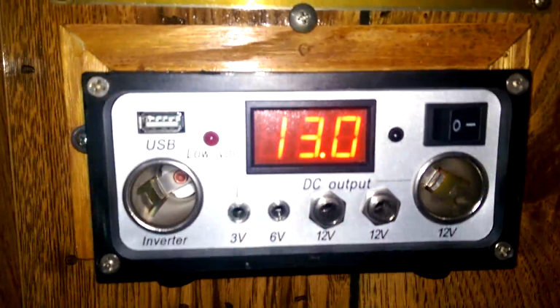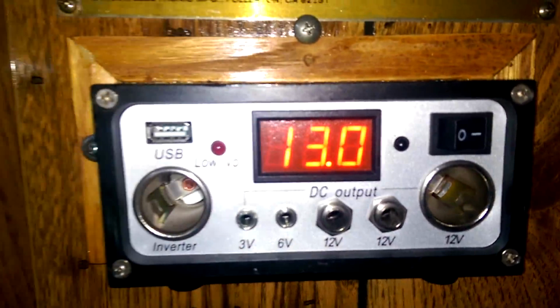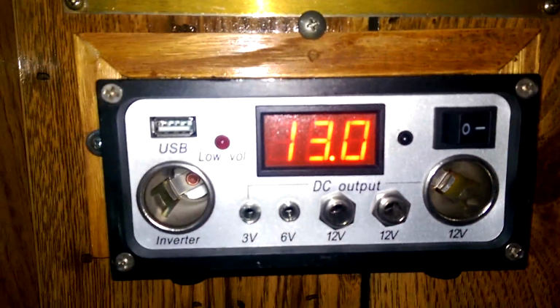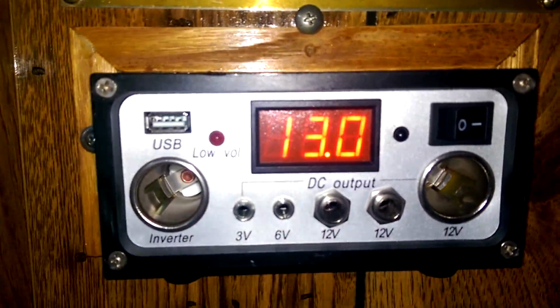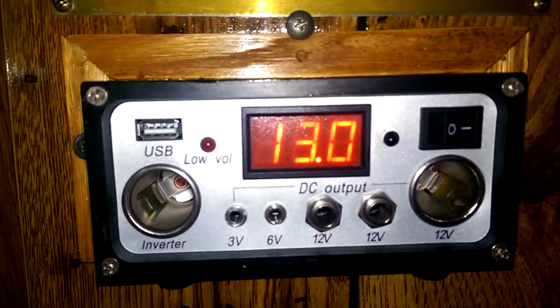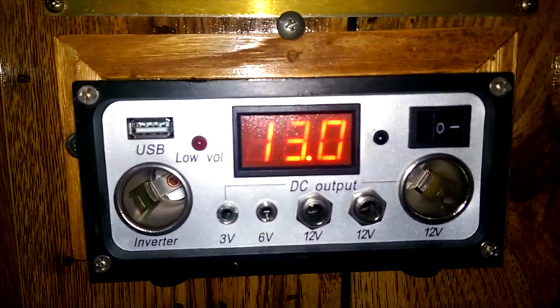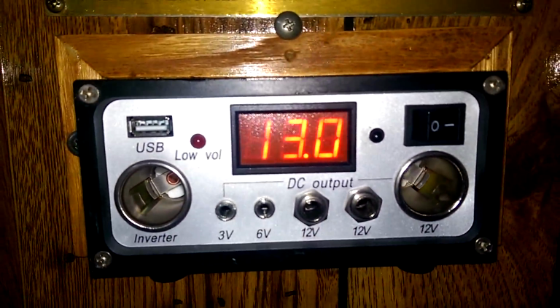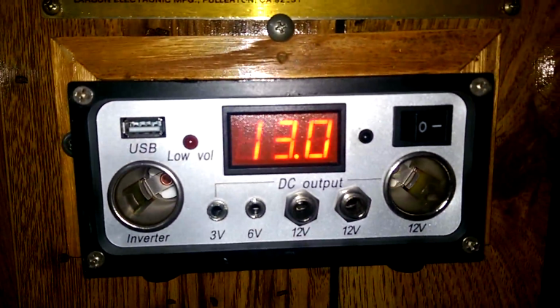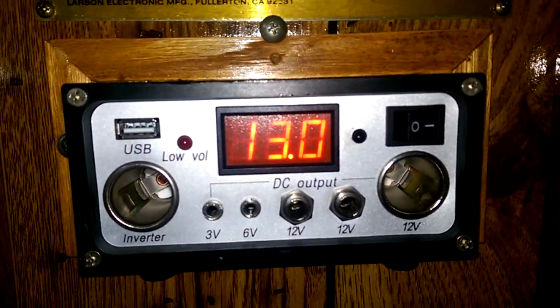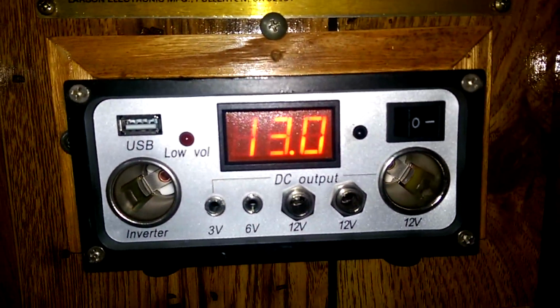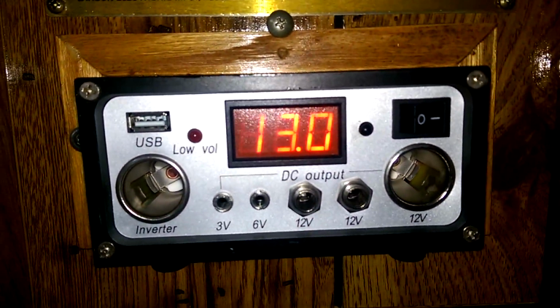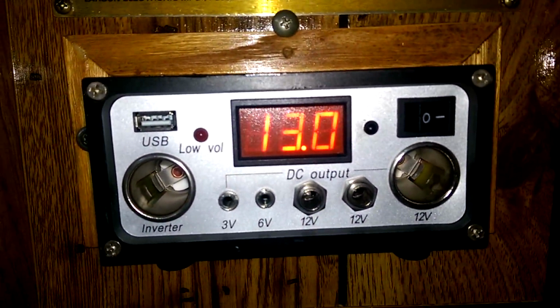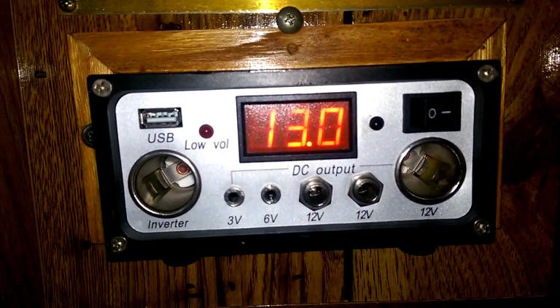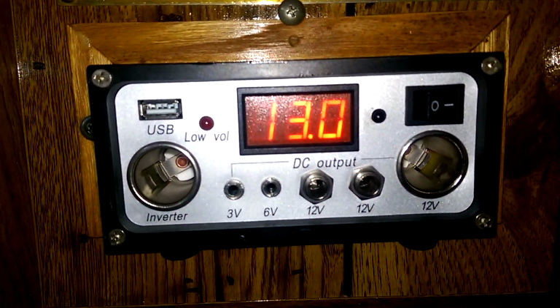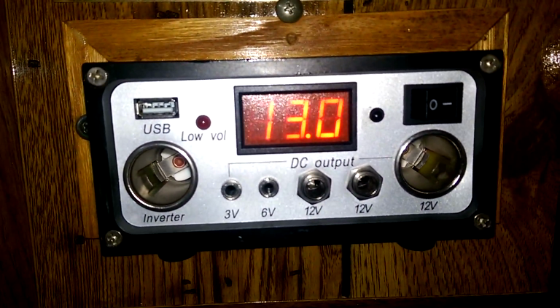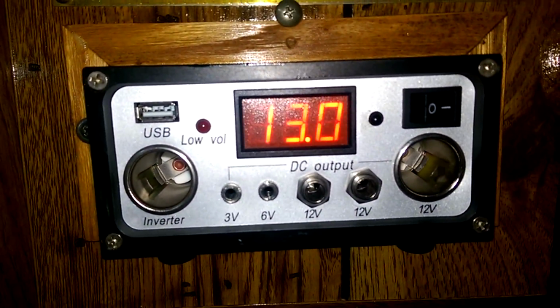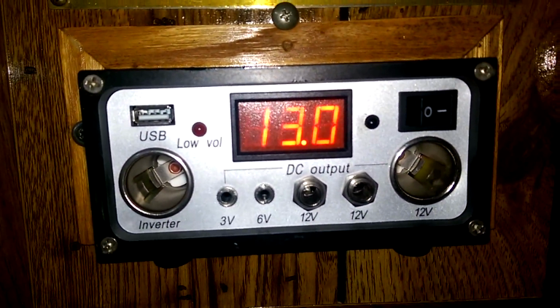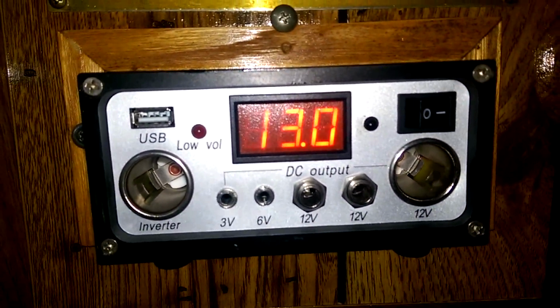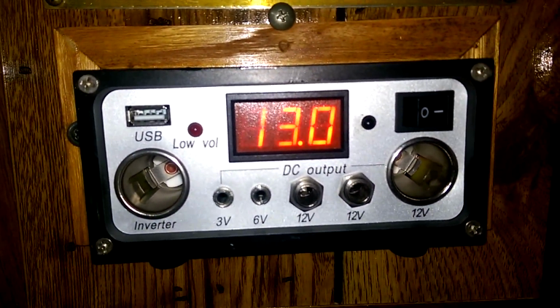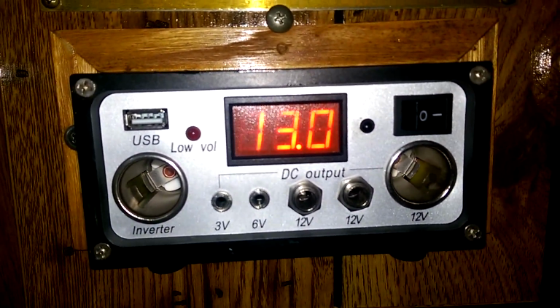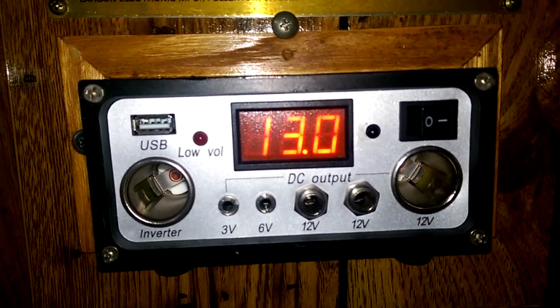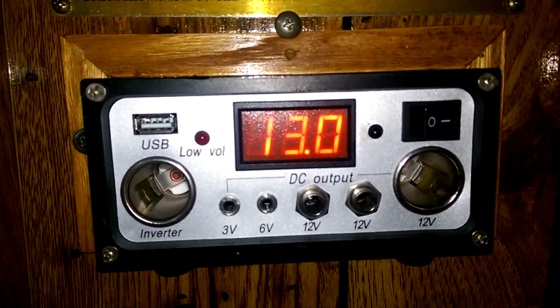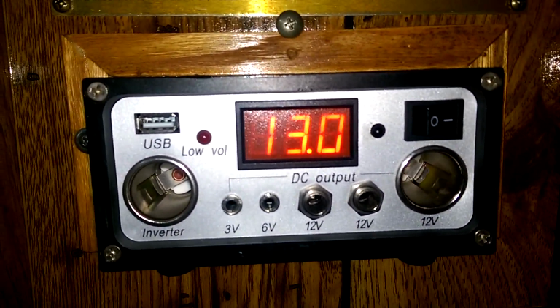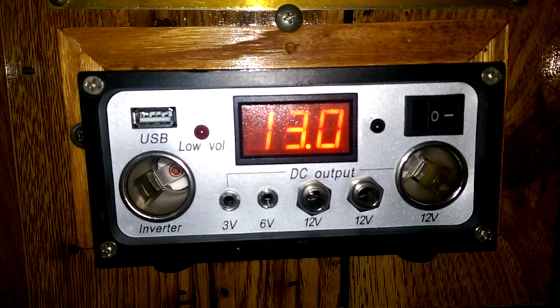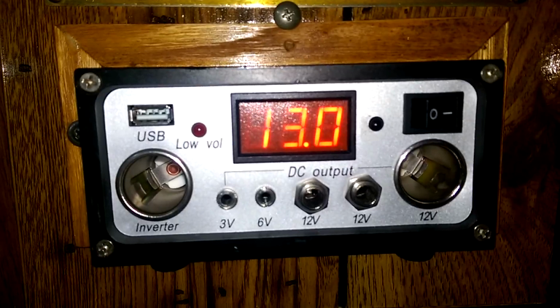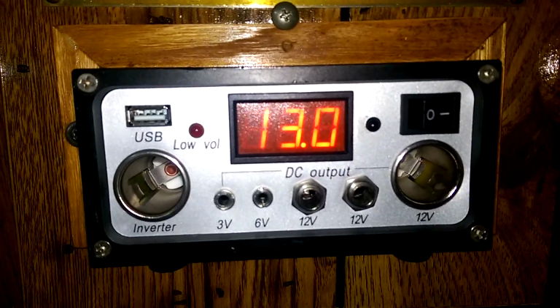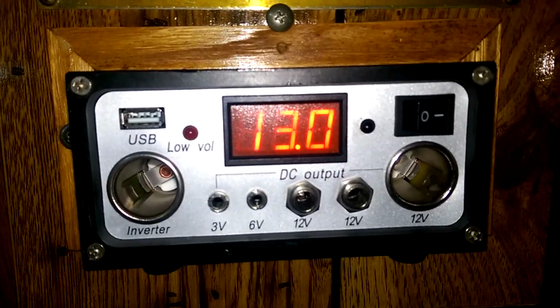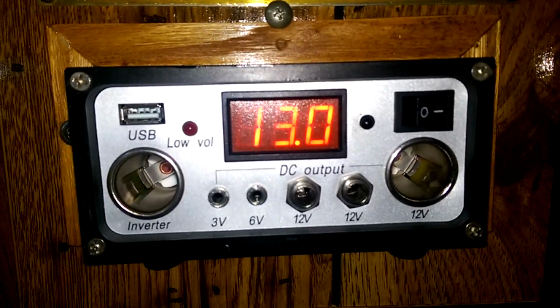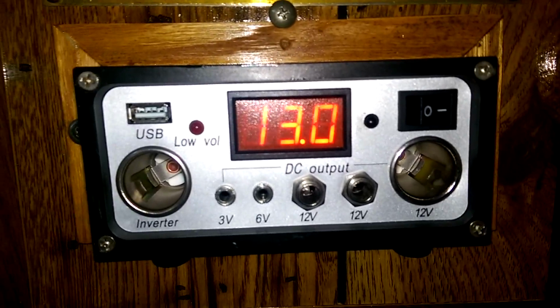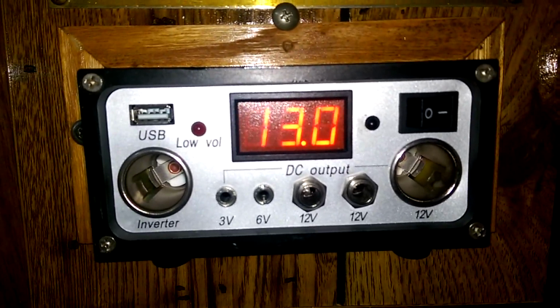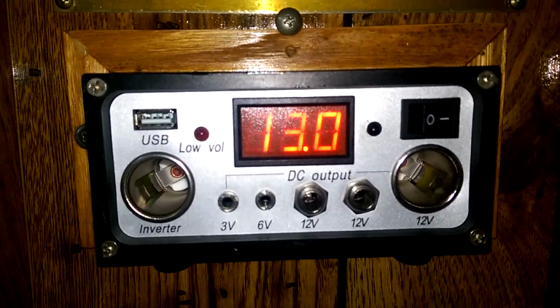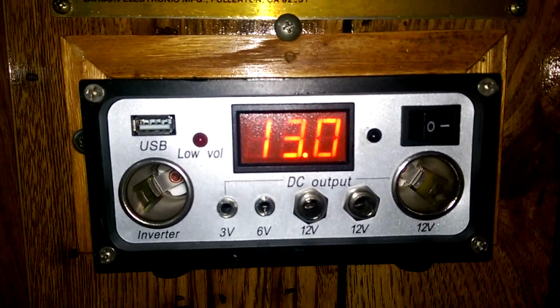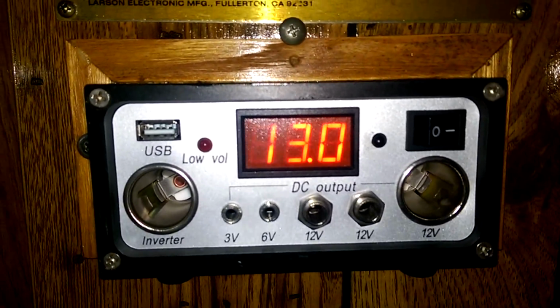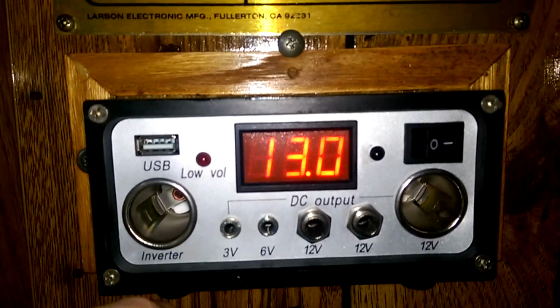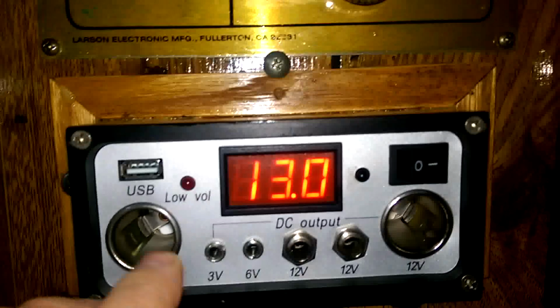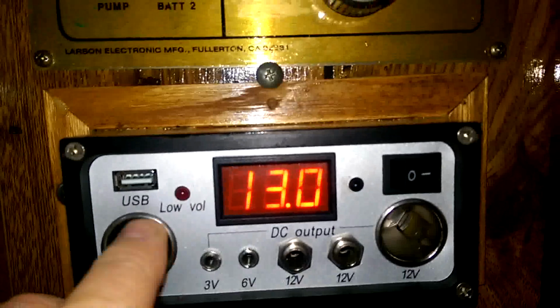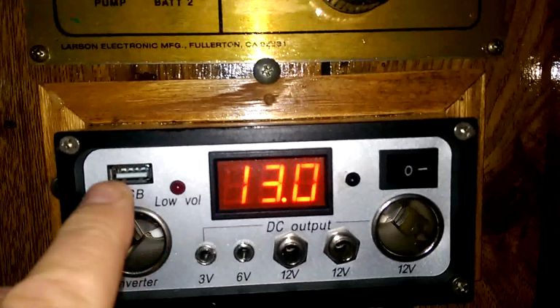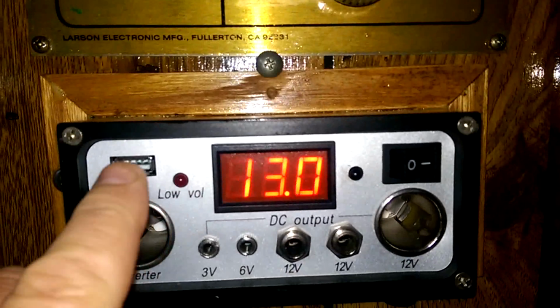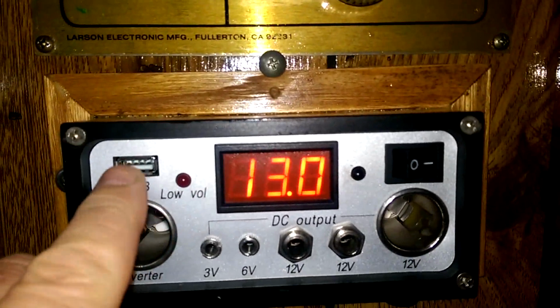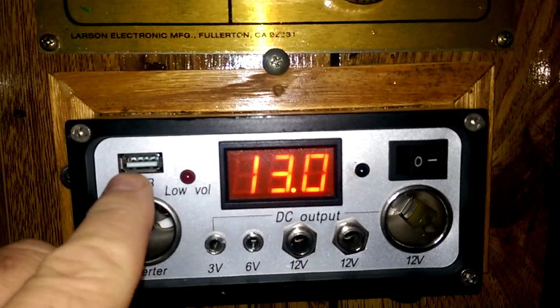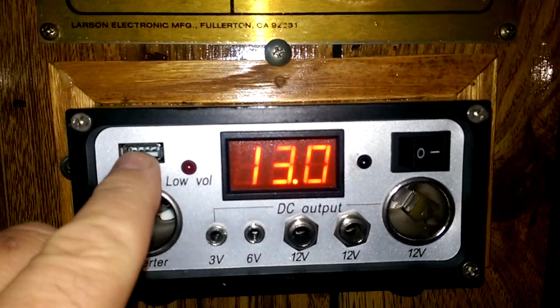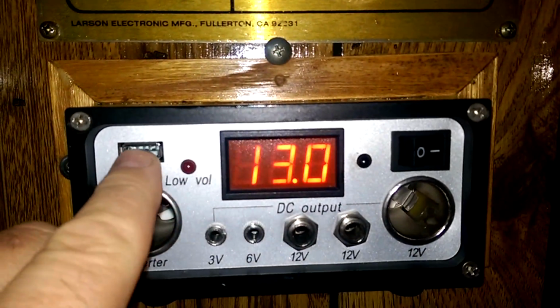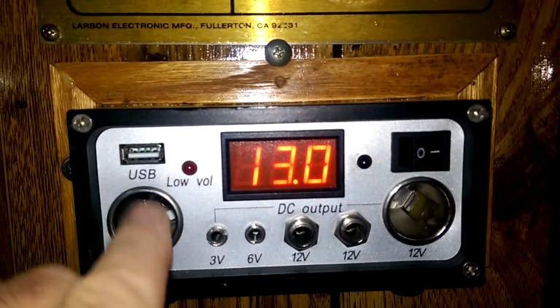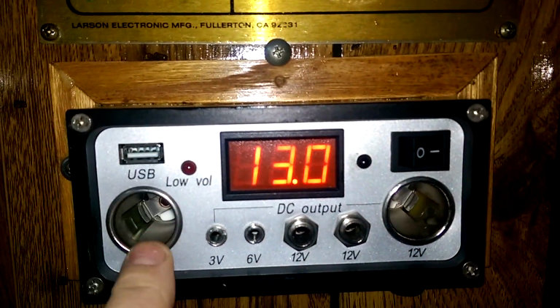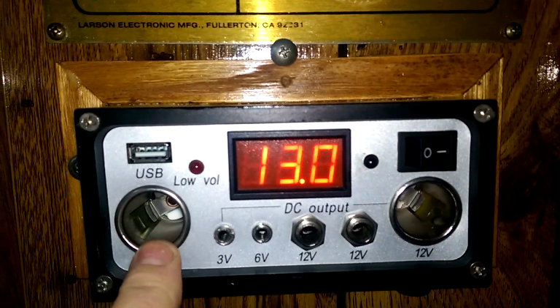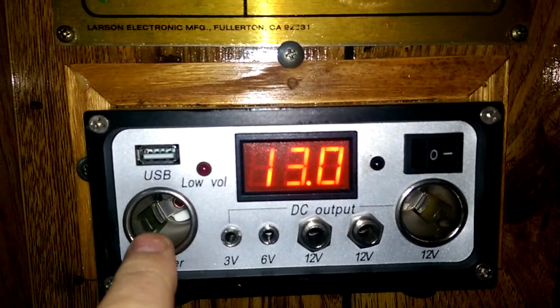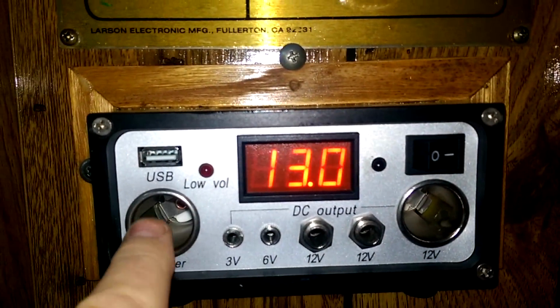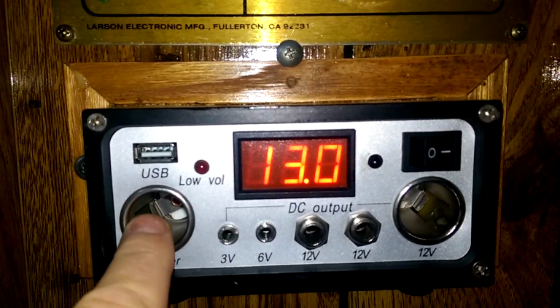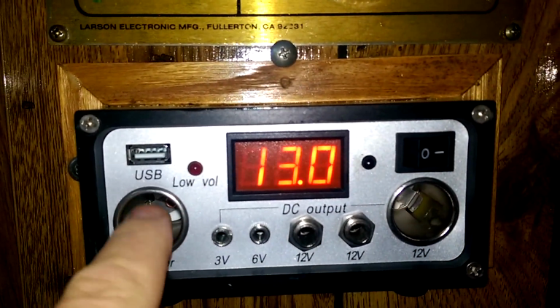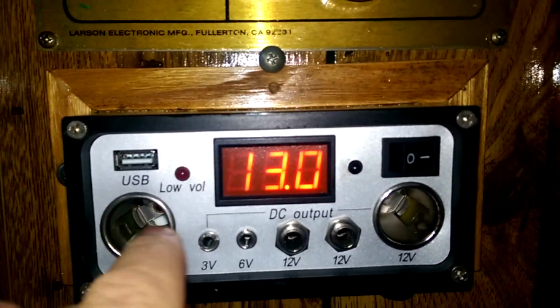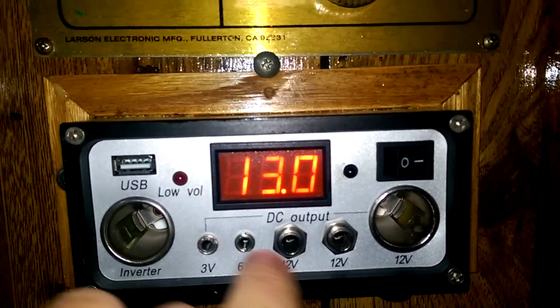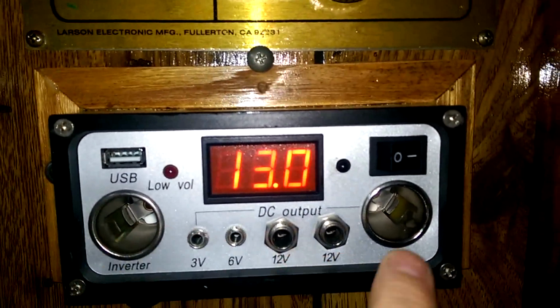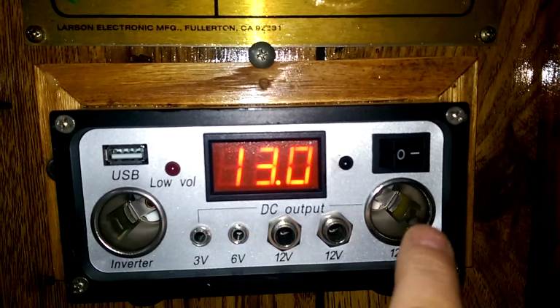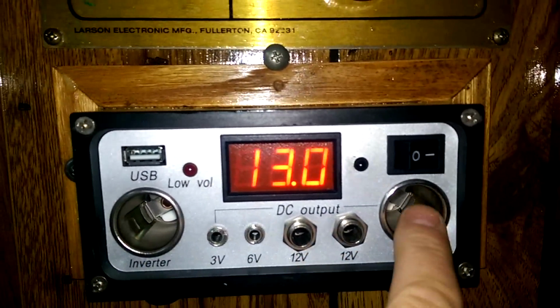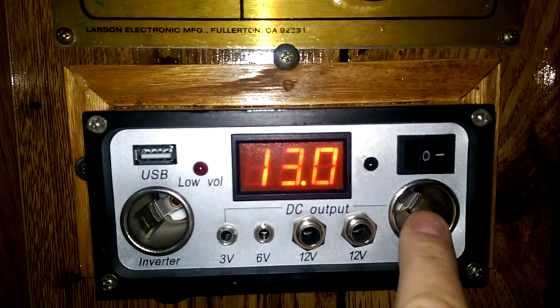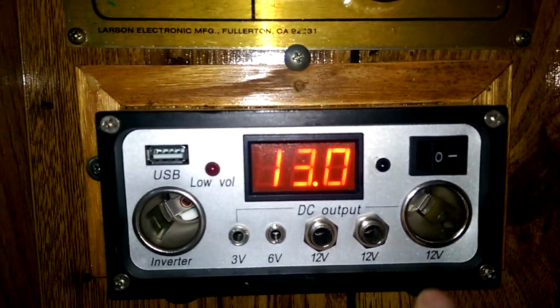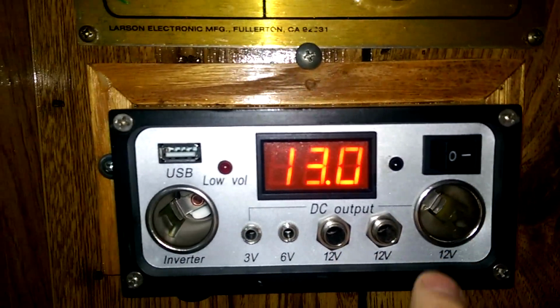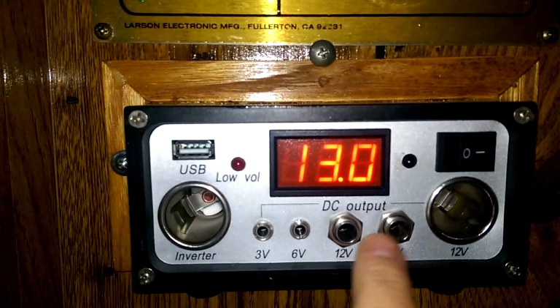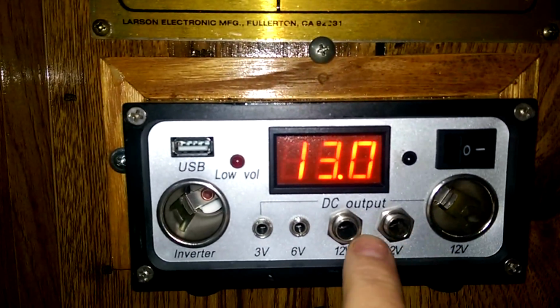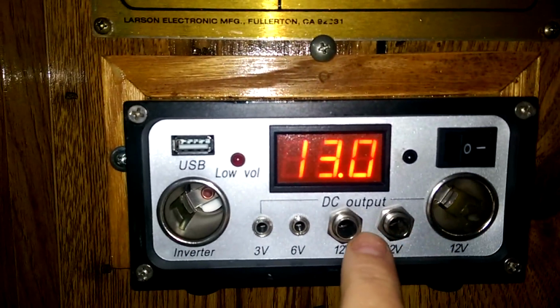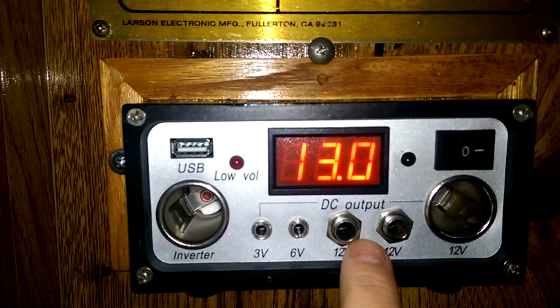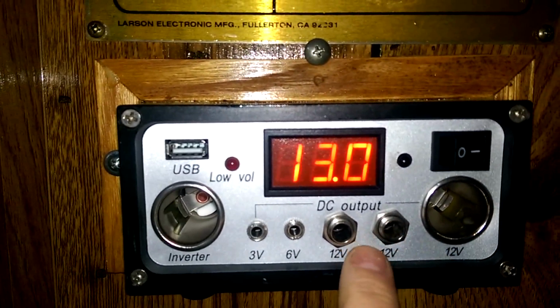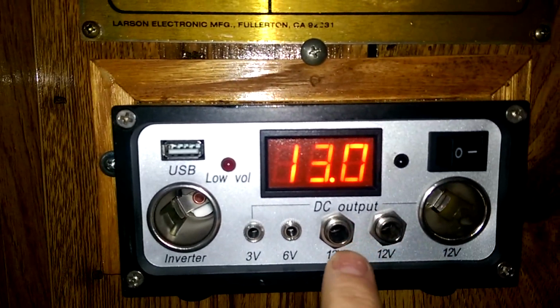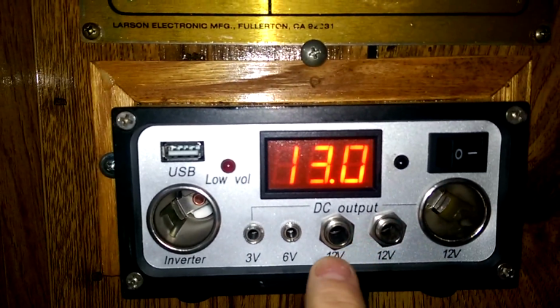It's a cloudy day and it's still putting out 13 volts. You've got a USB port and 12-volt out, as you can see.